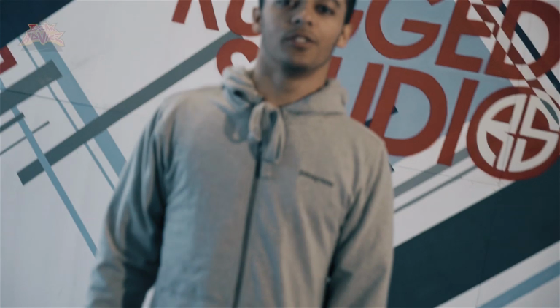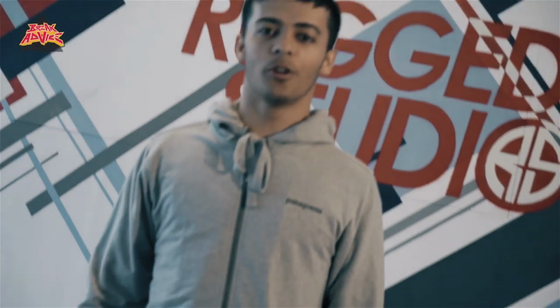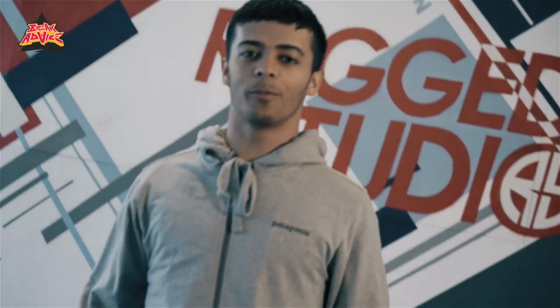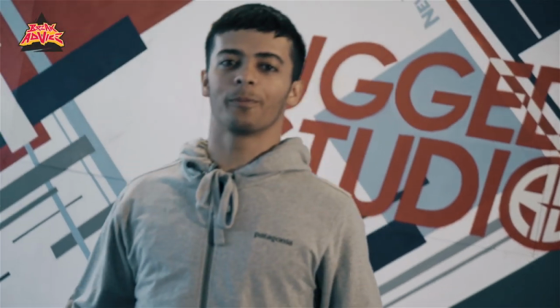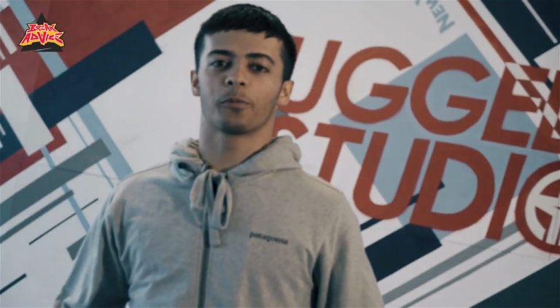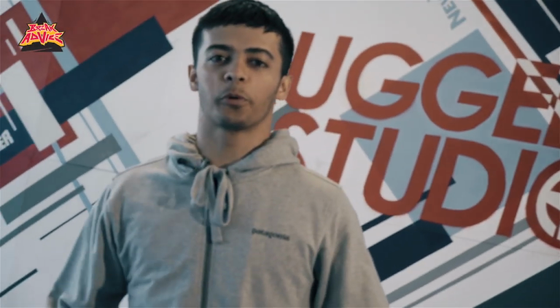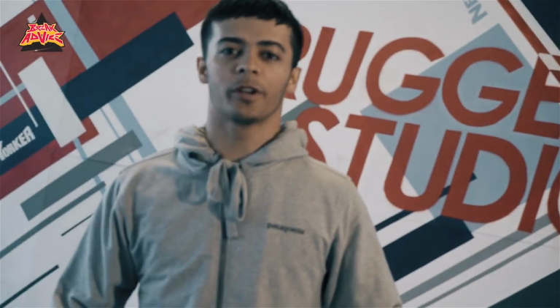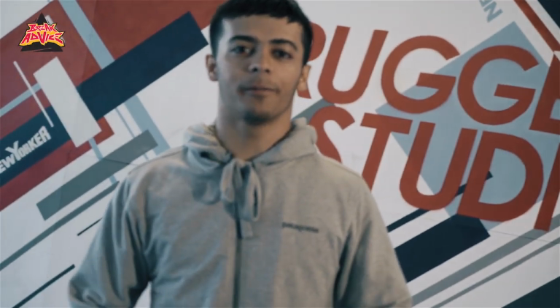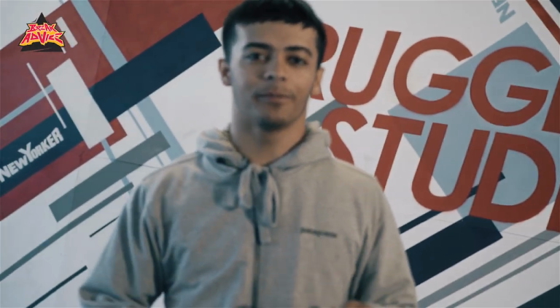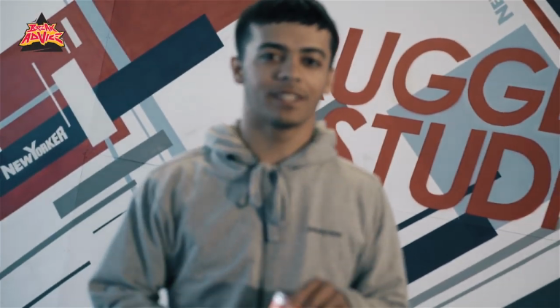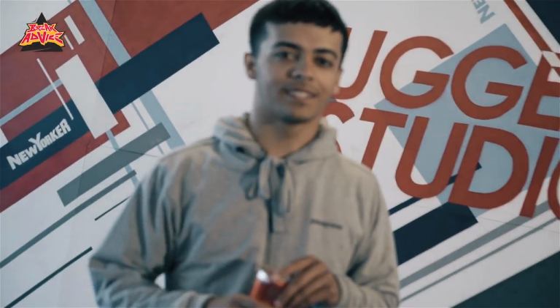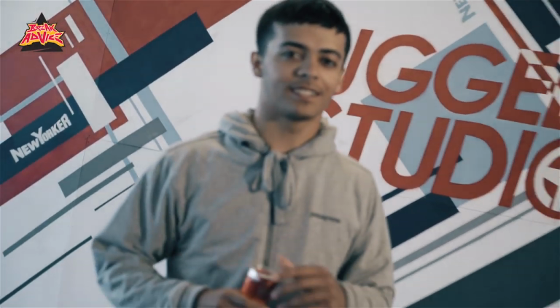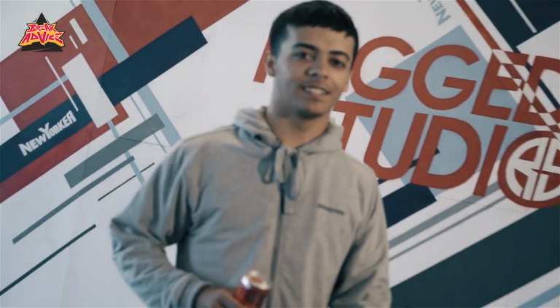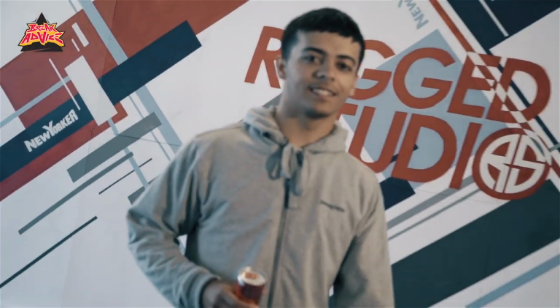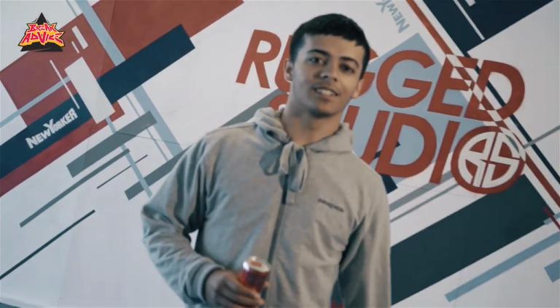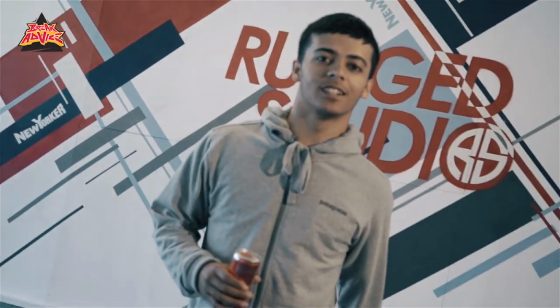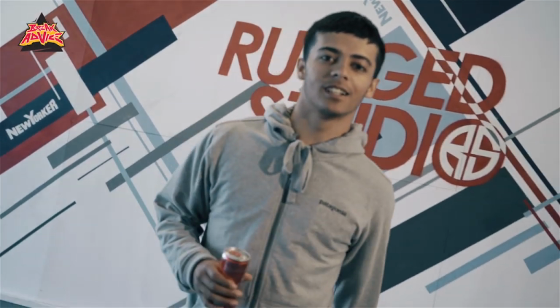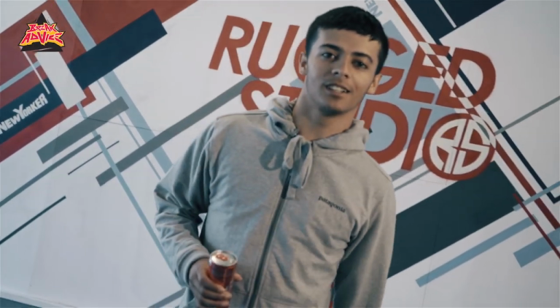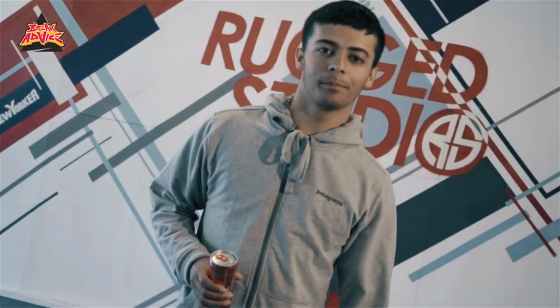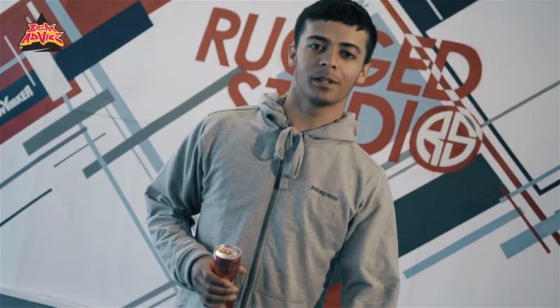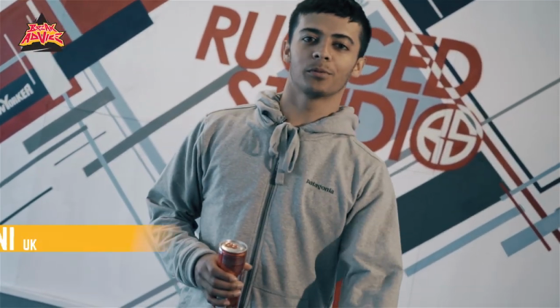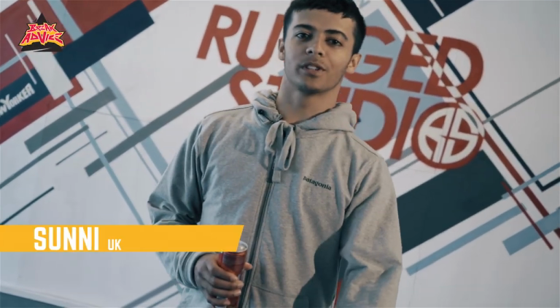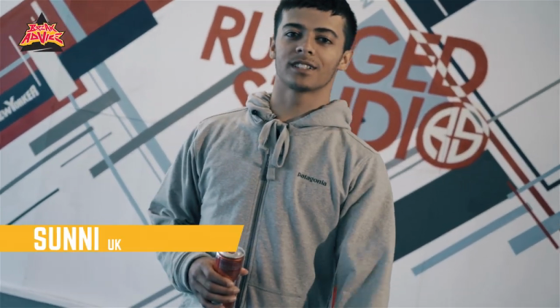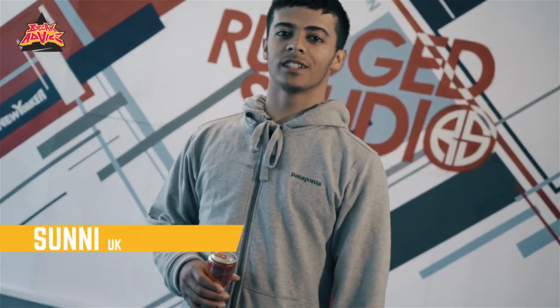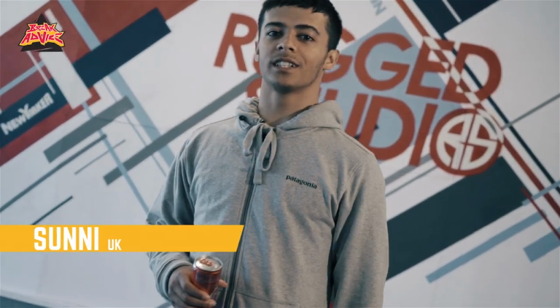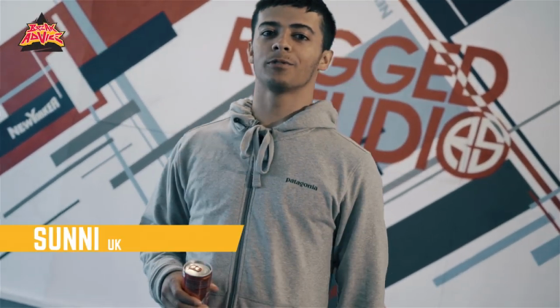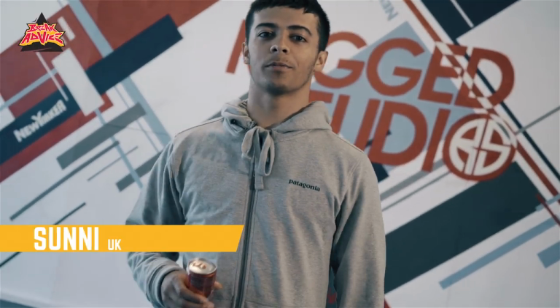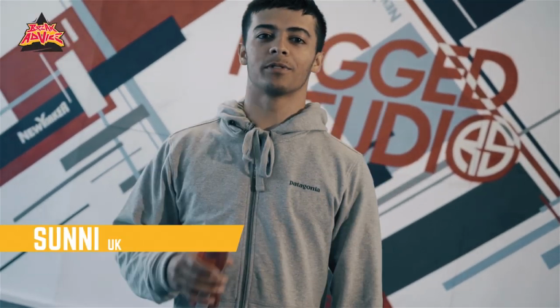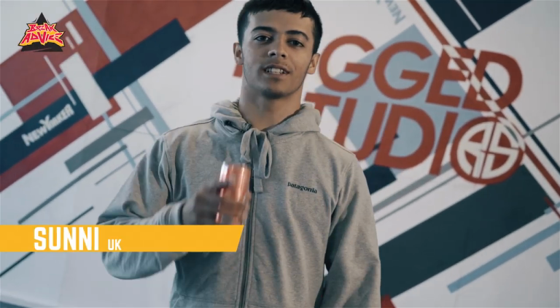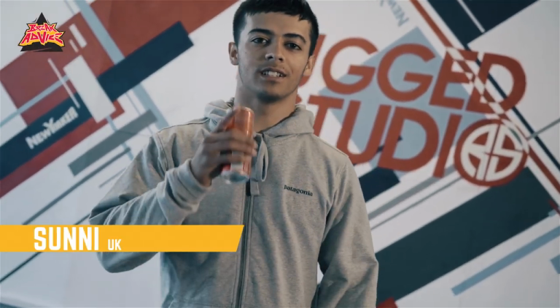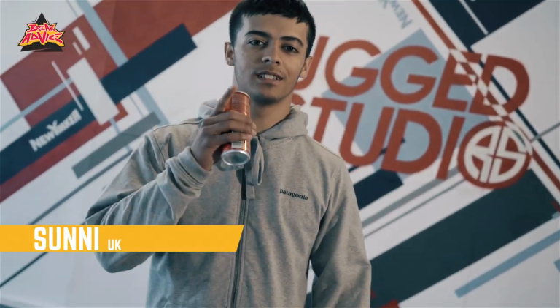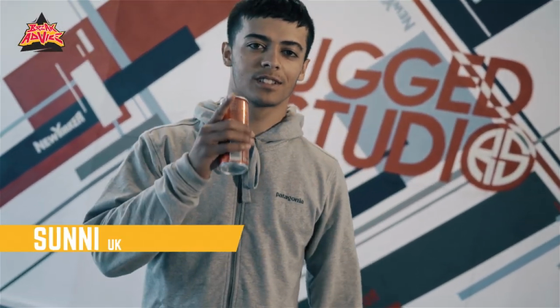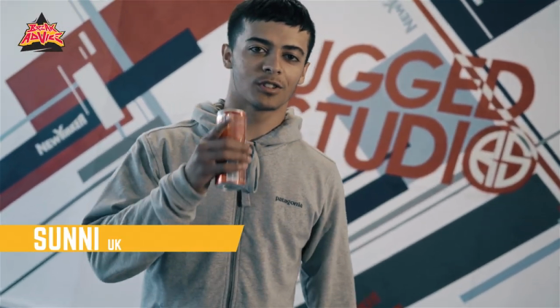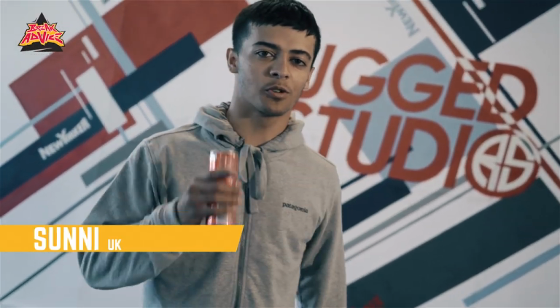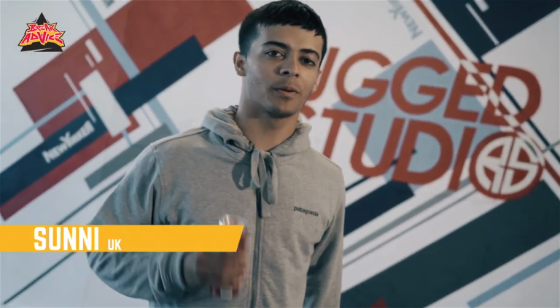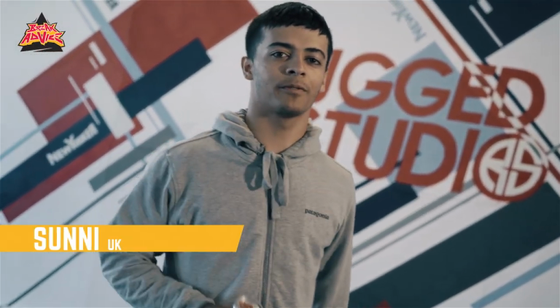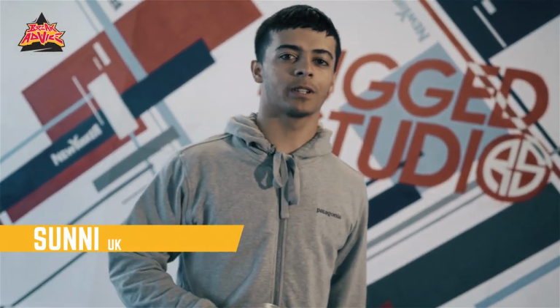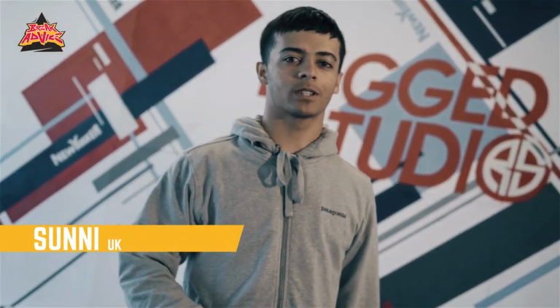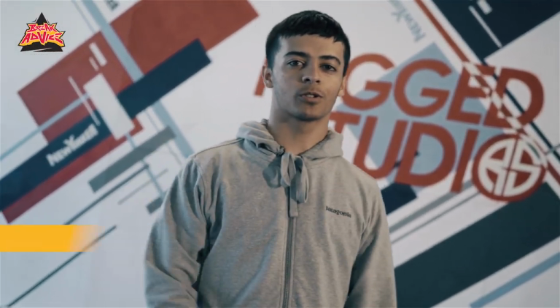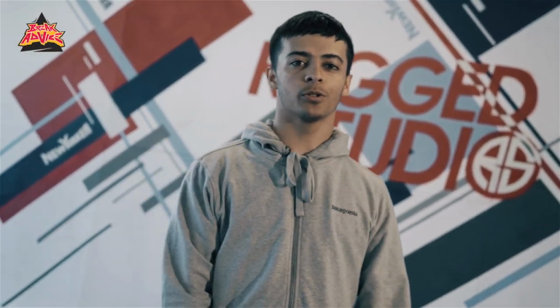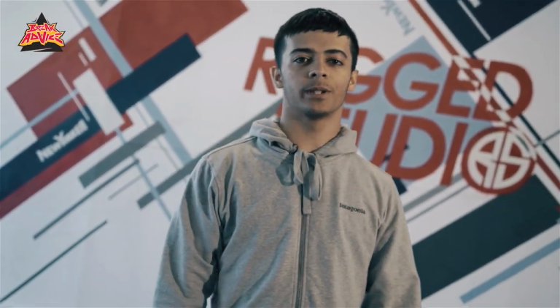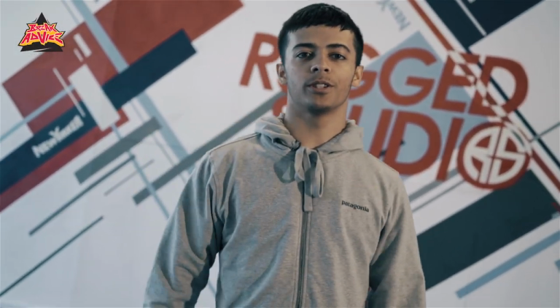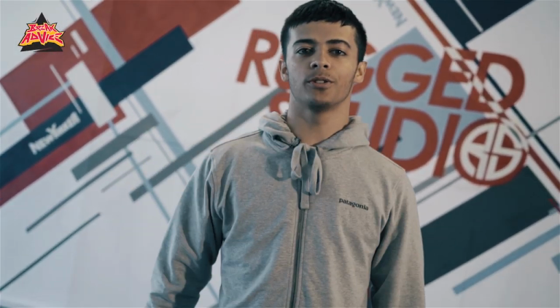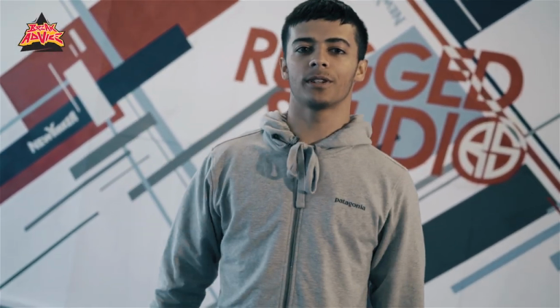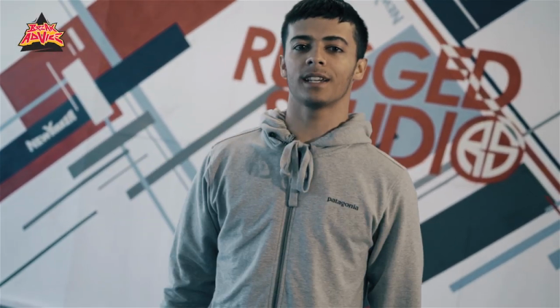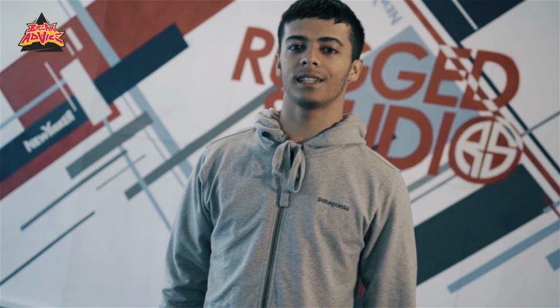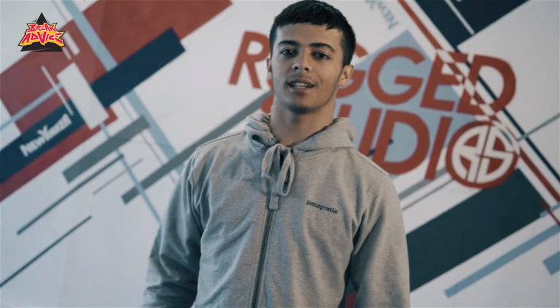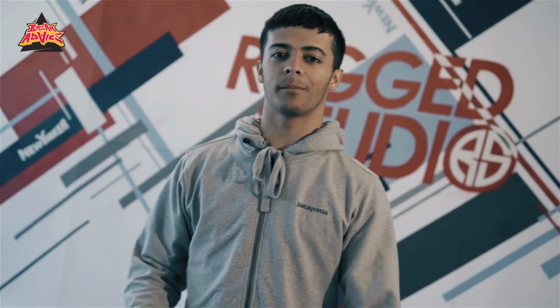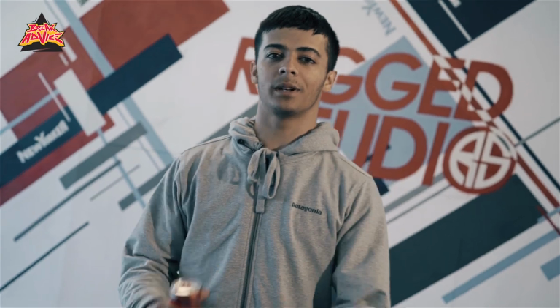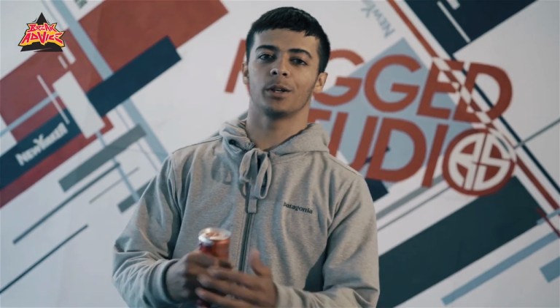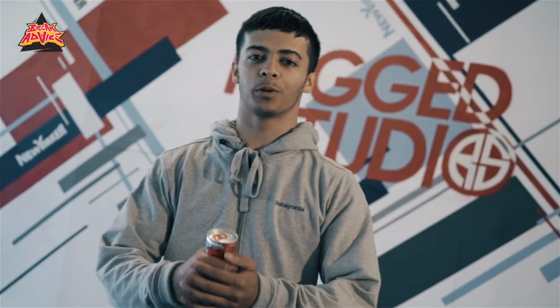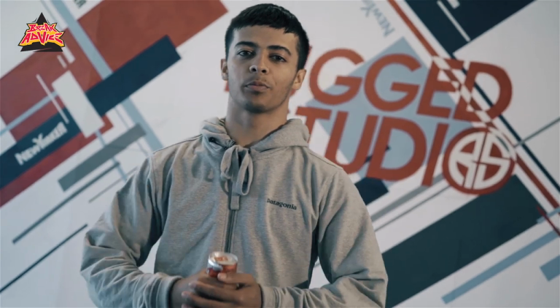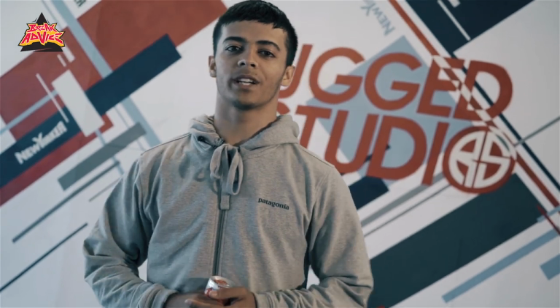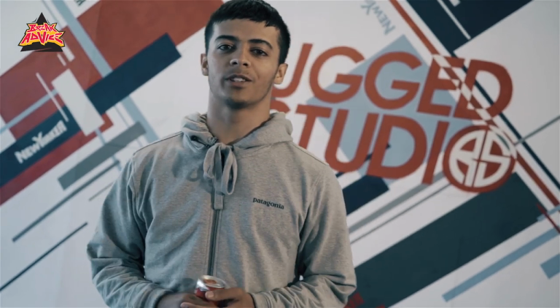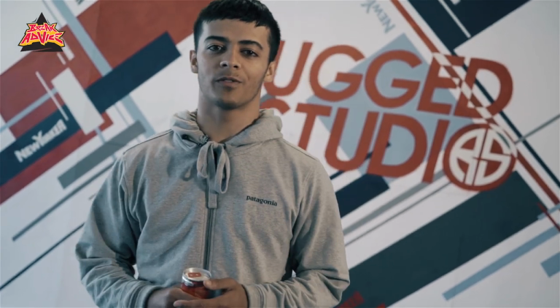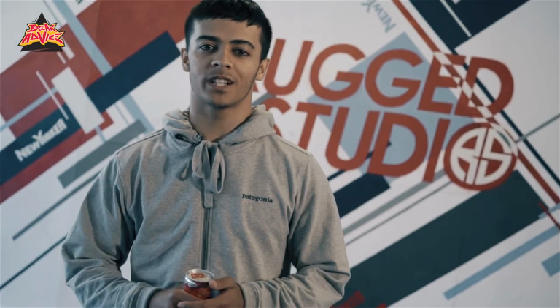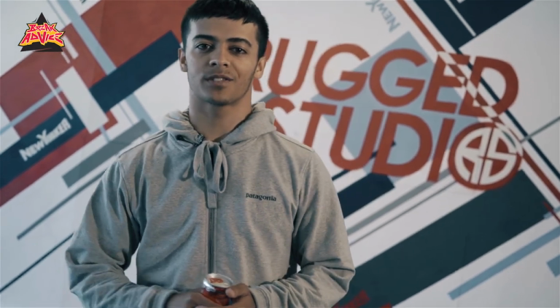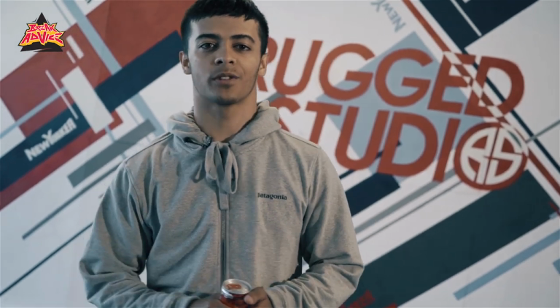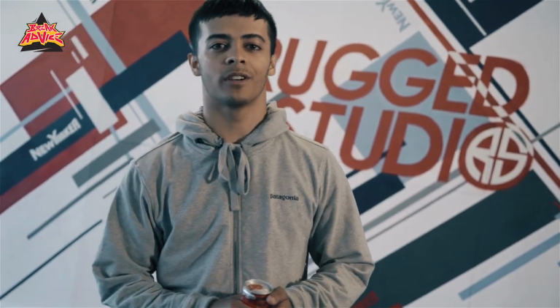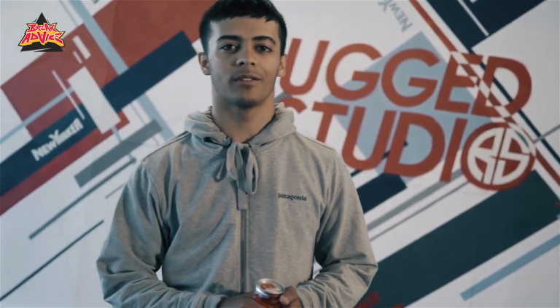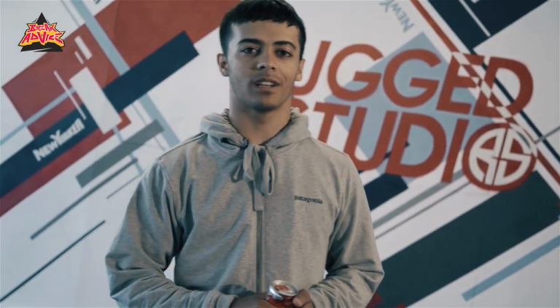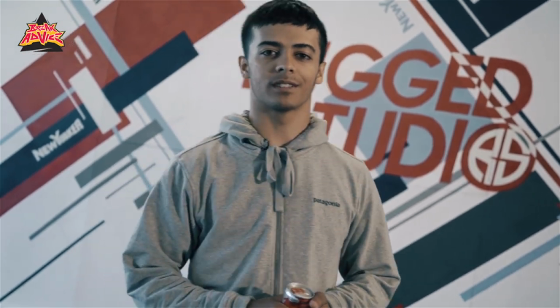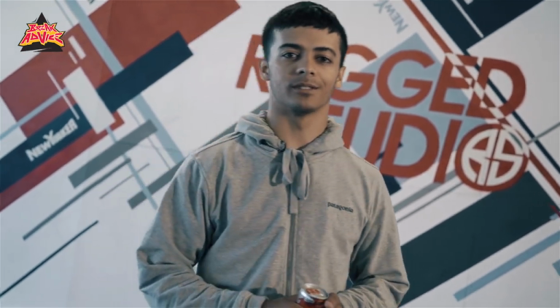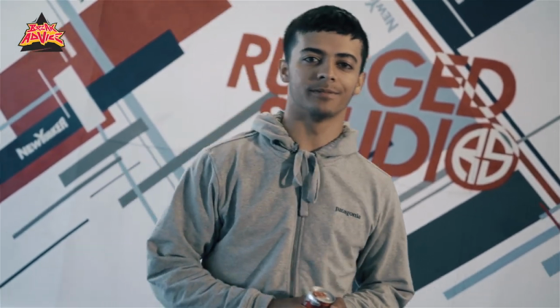Yo, what up? This is B-Boy Sonny representing Soul Mavericks crew in the UK. I'm here with Break Advice for another lesson.